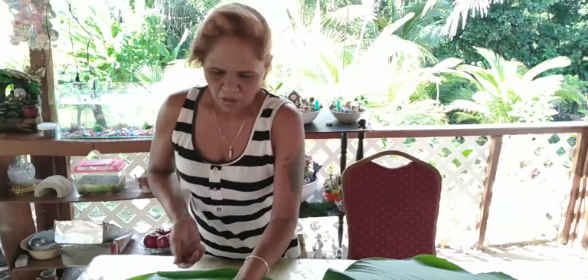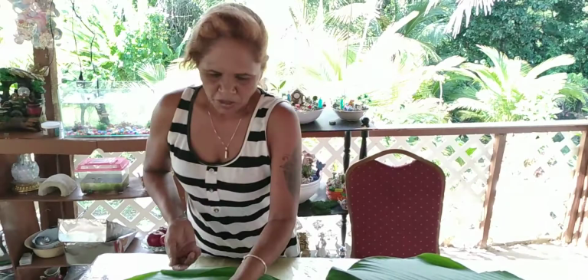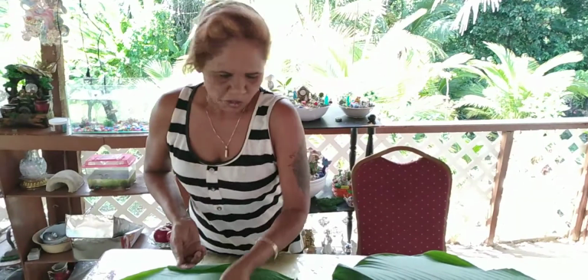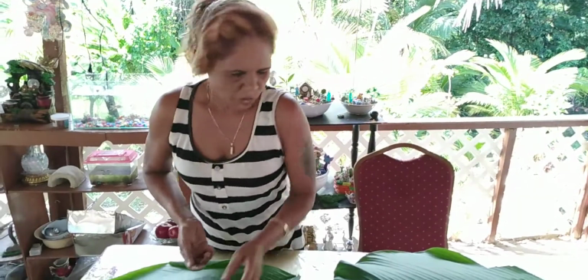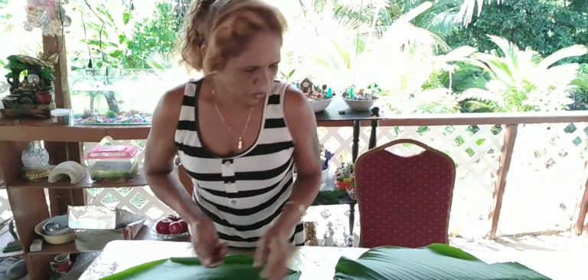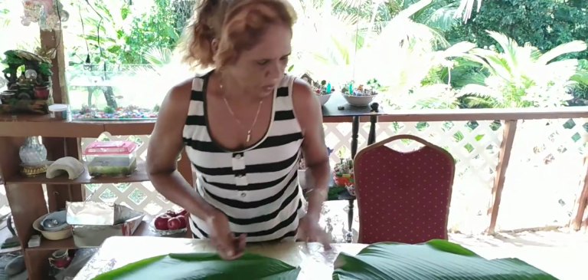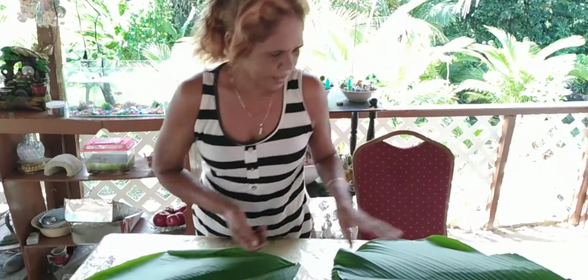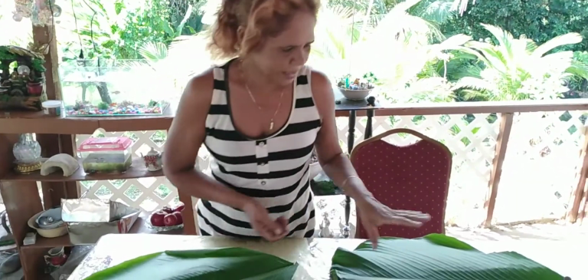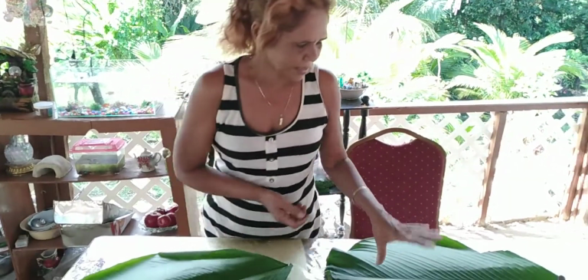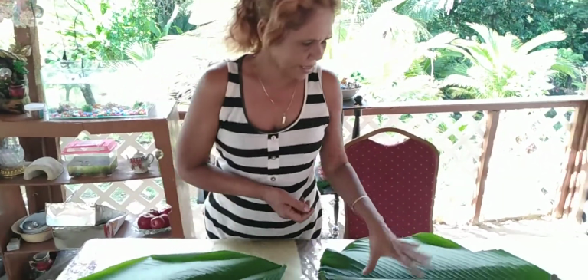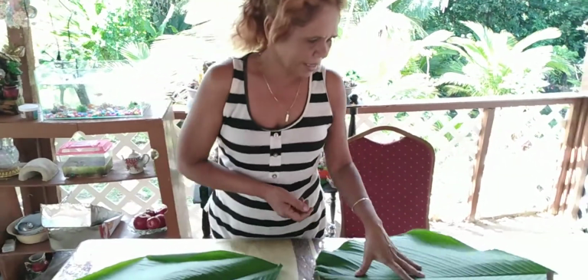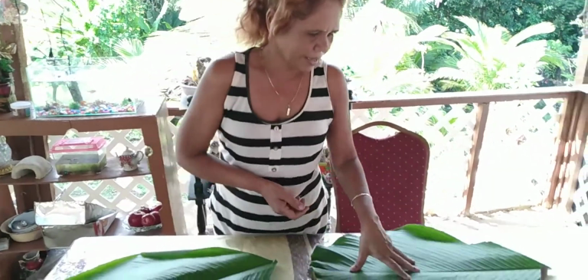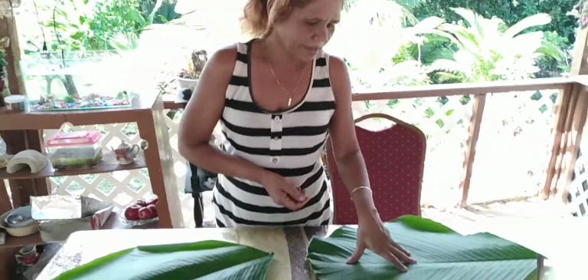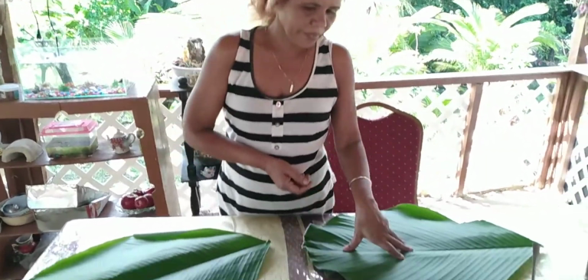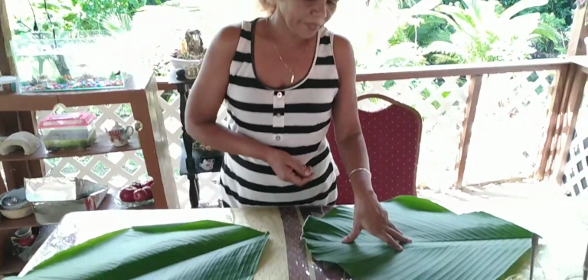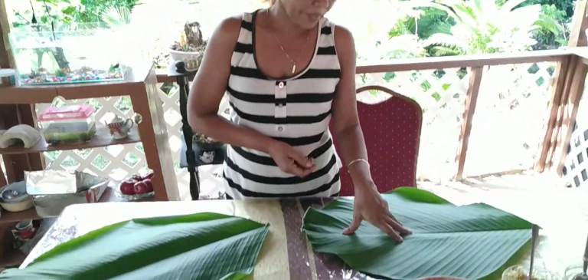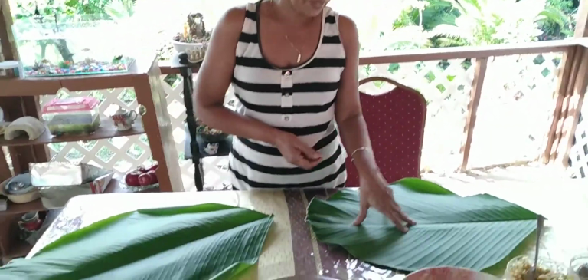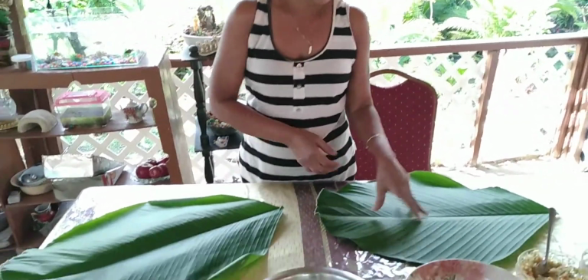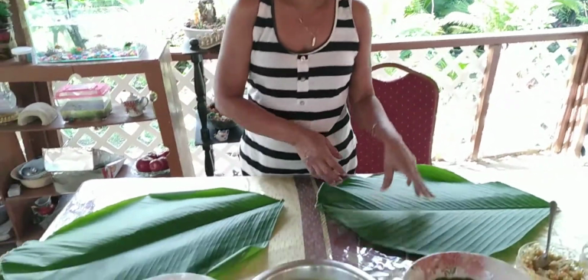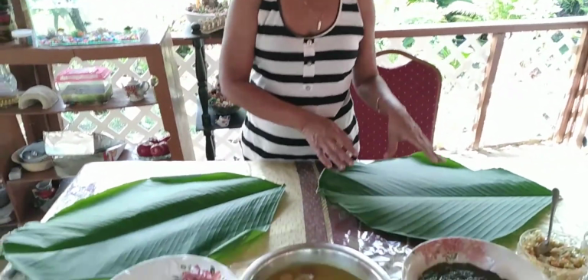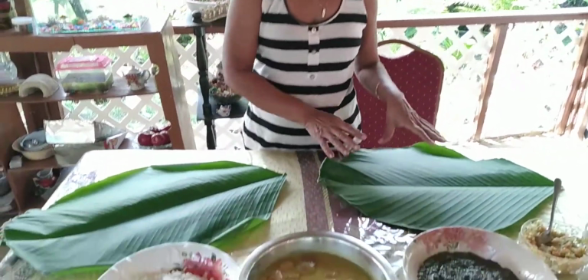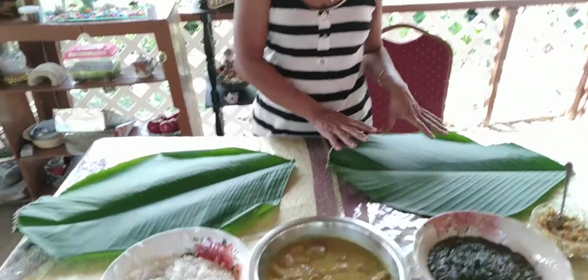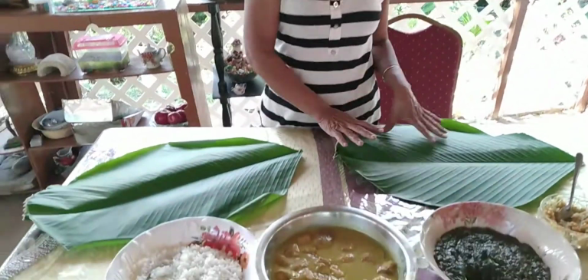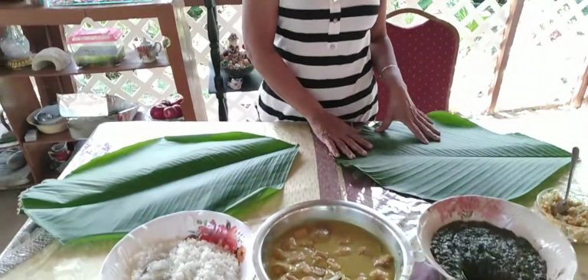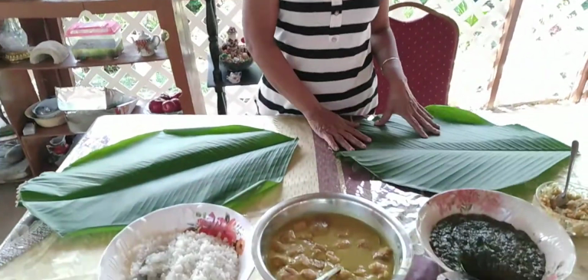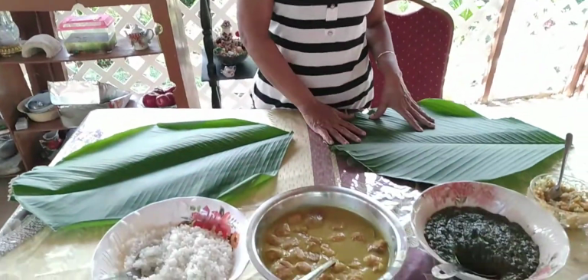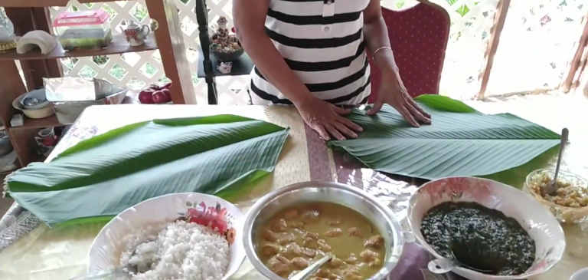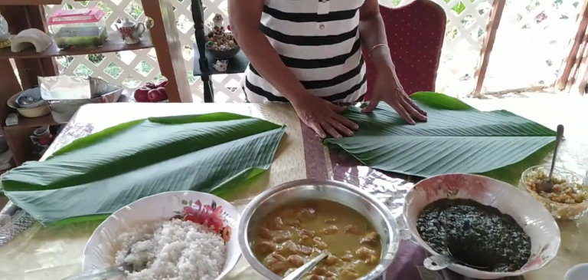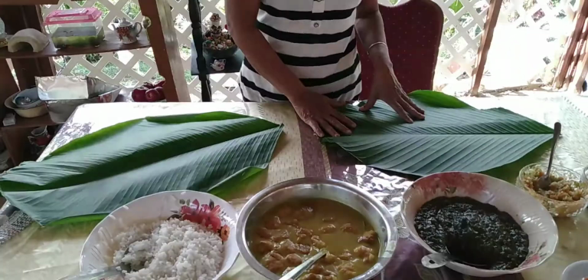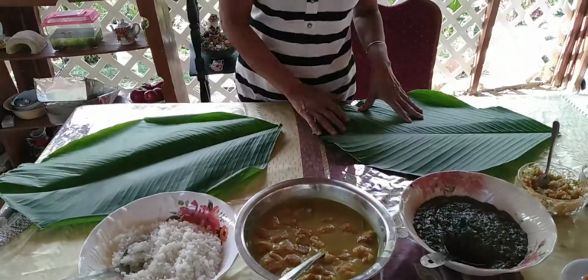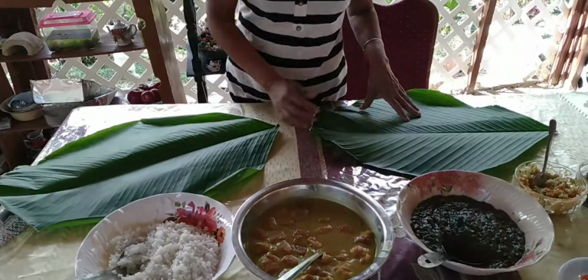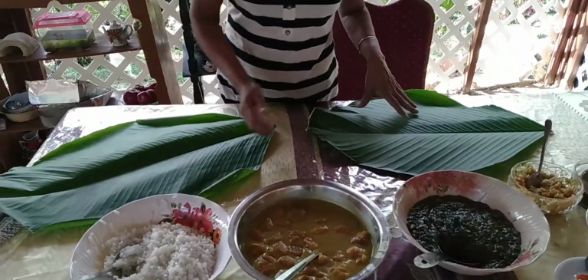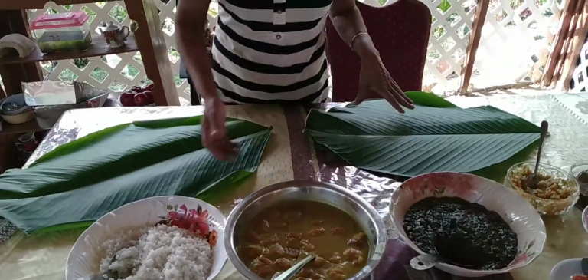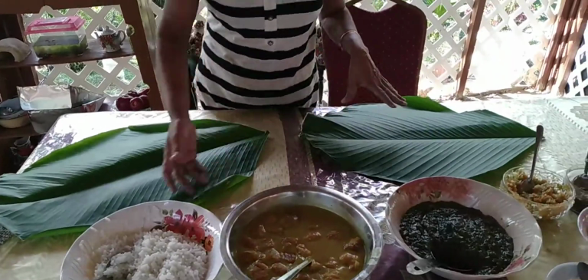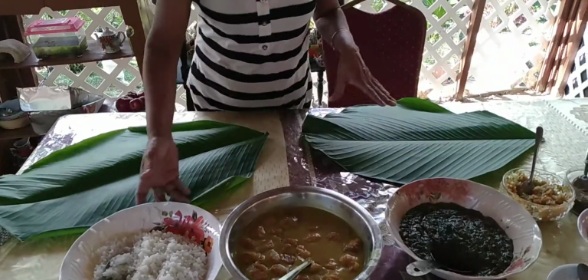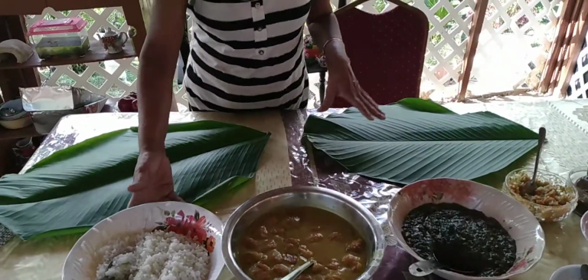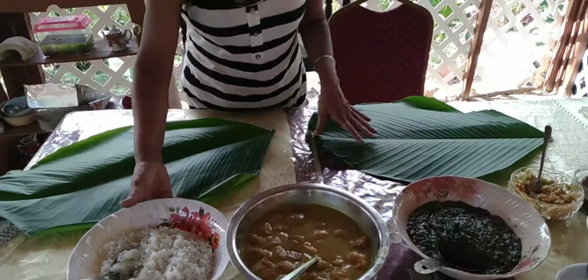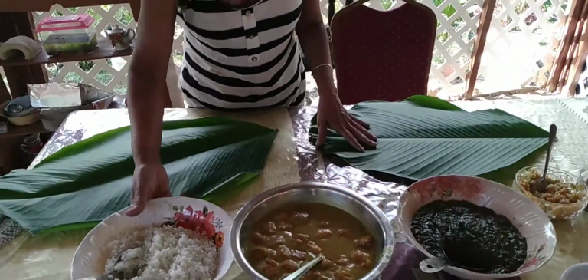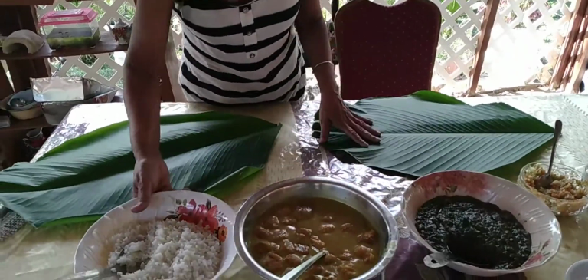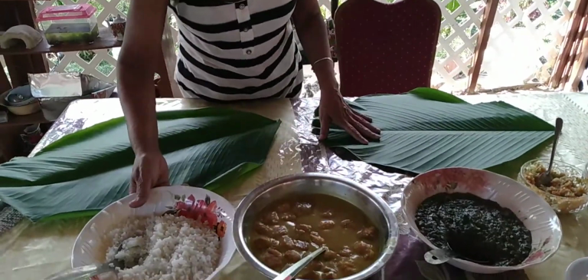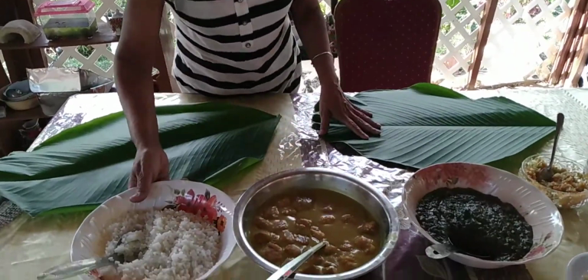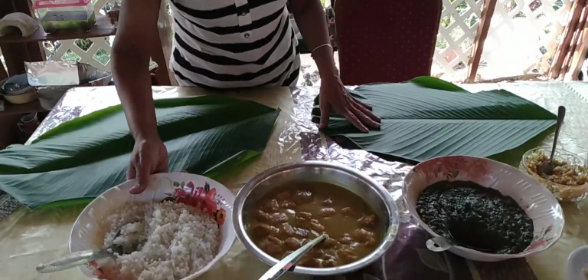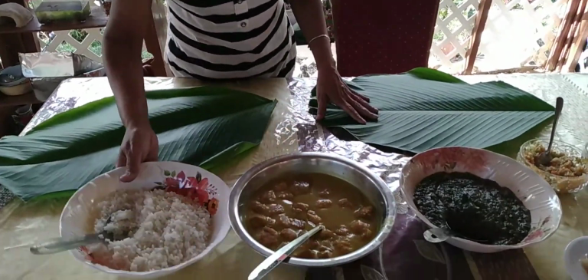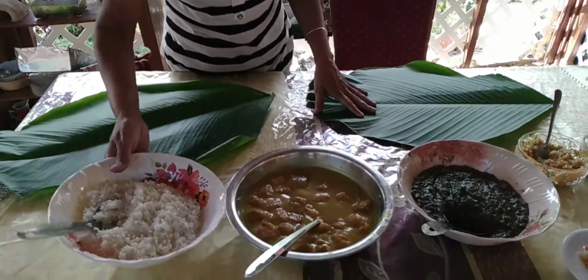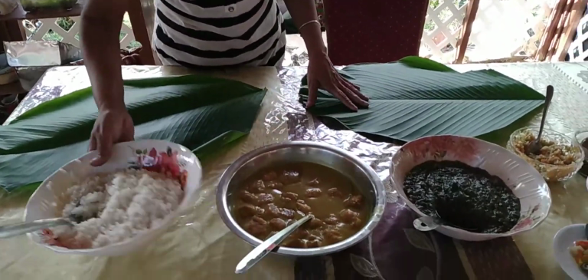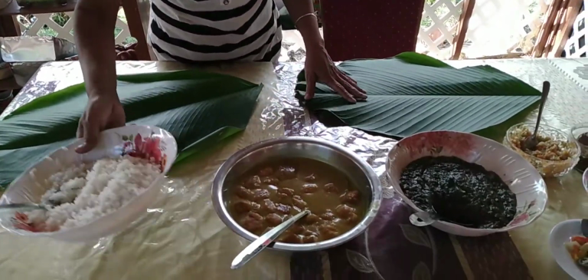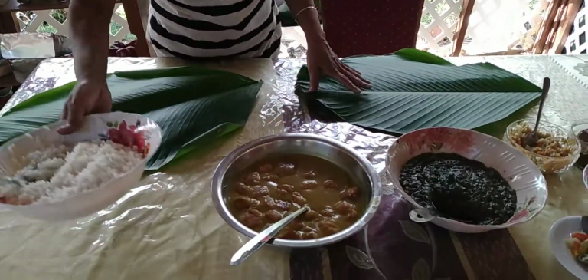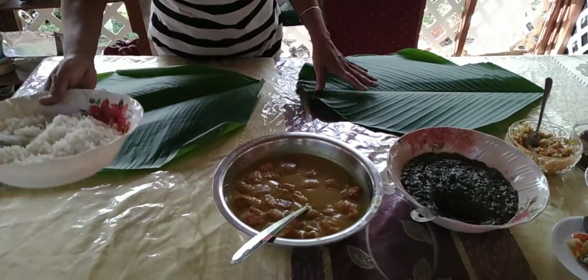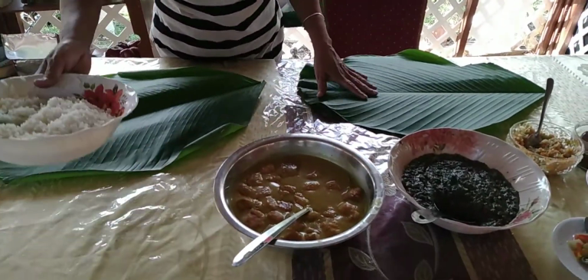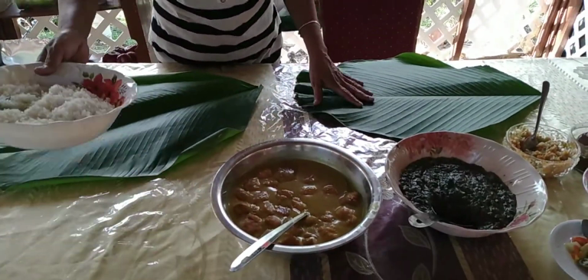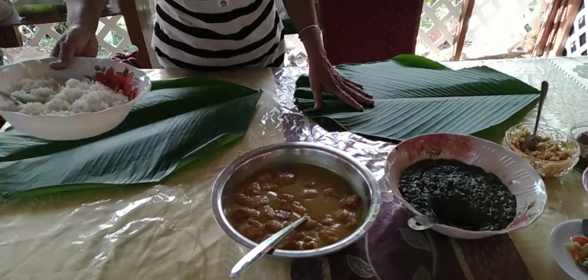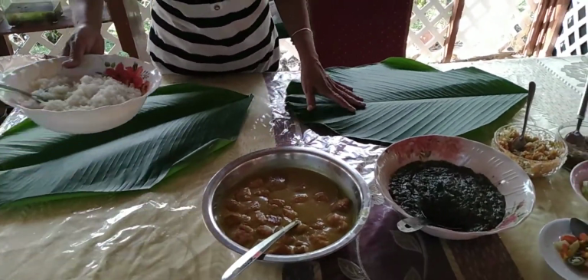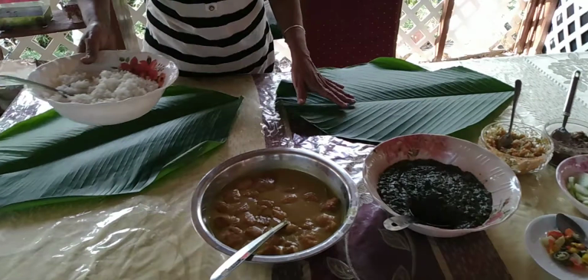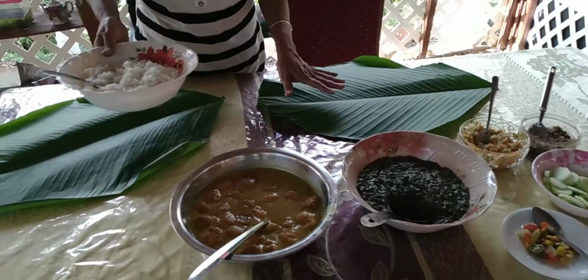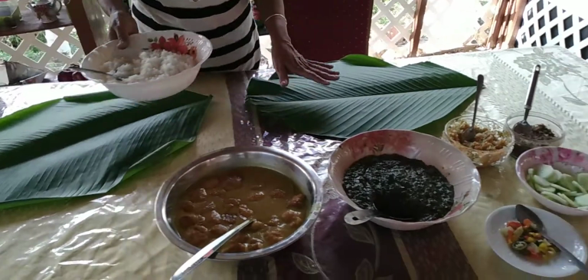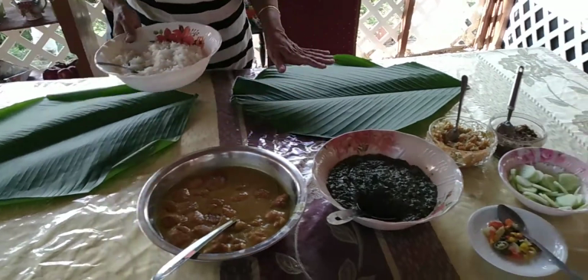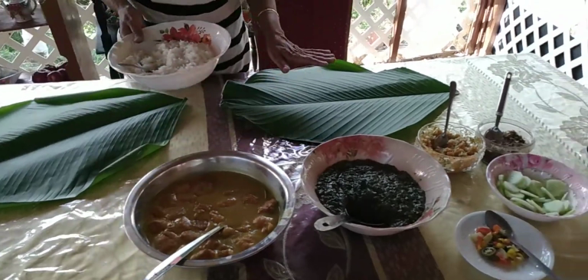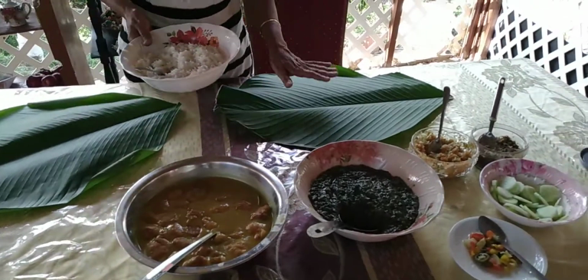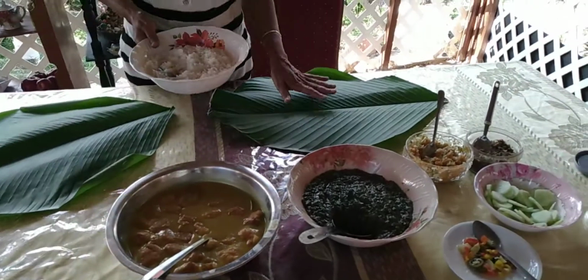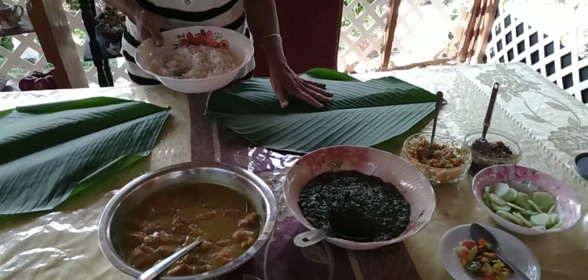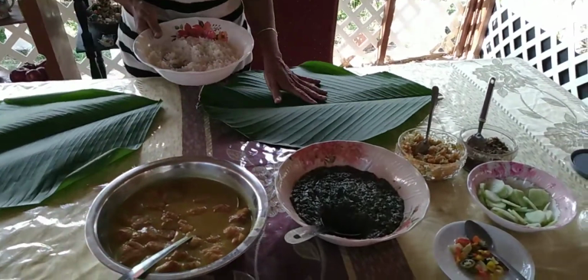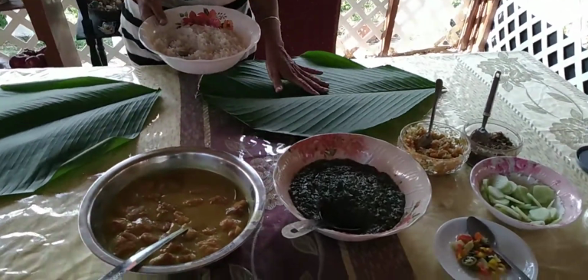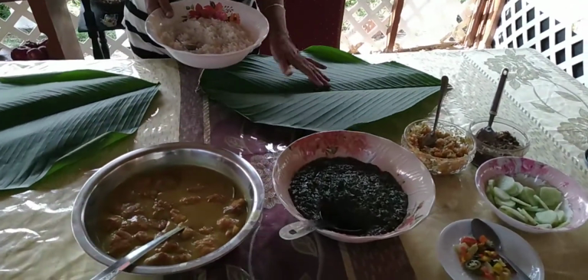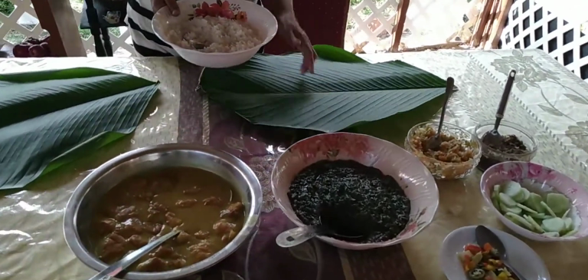This here is a suha relief. This is what it is eaten for wedding and for prayers.